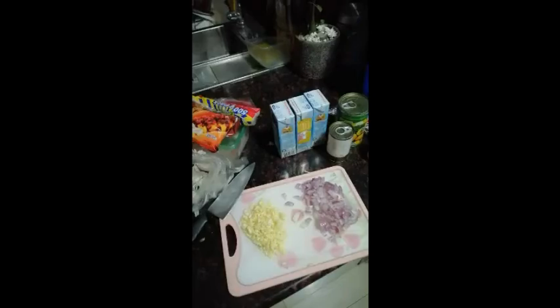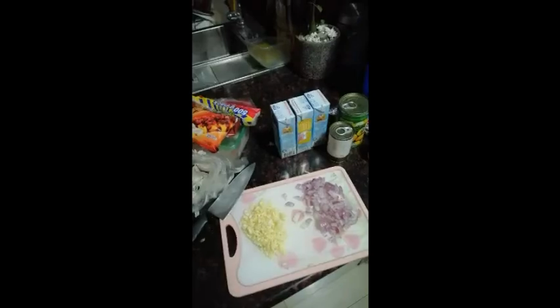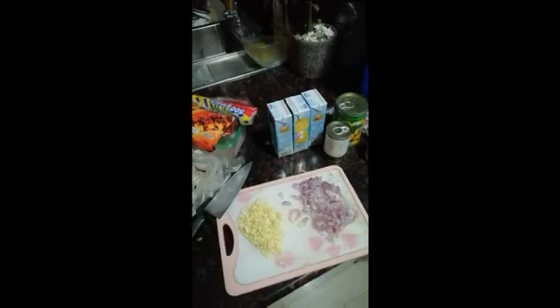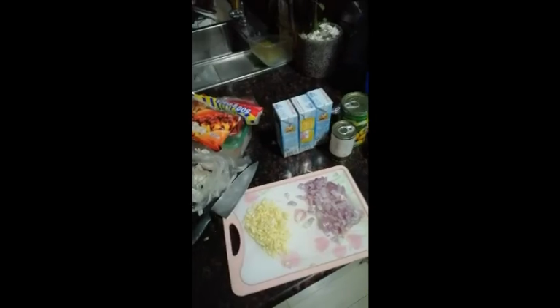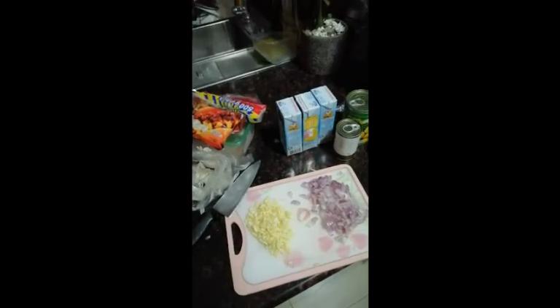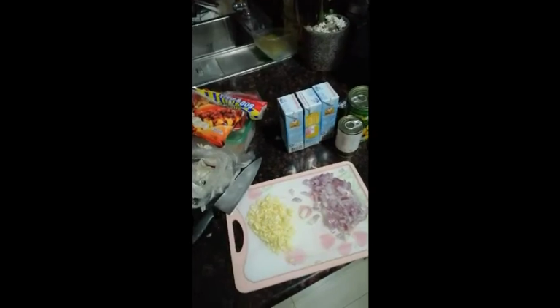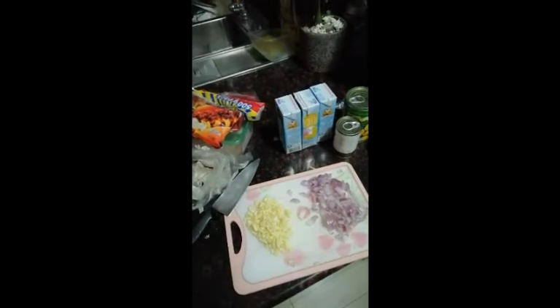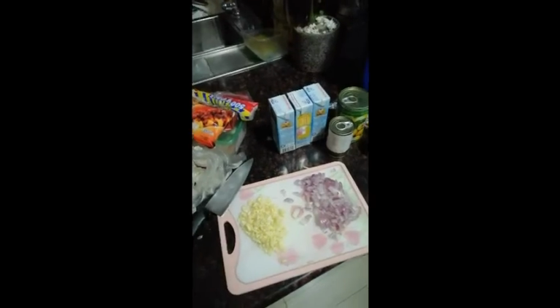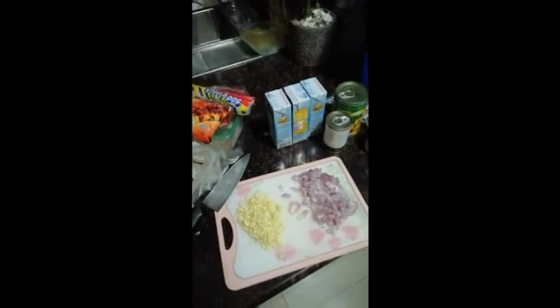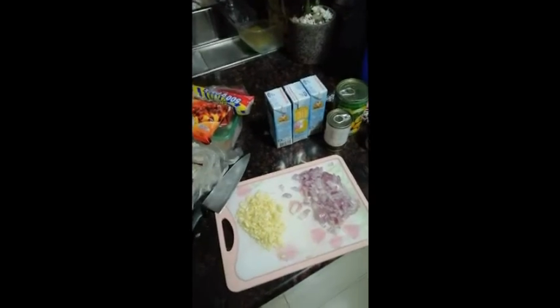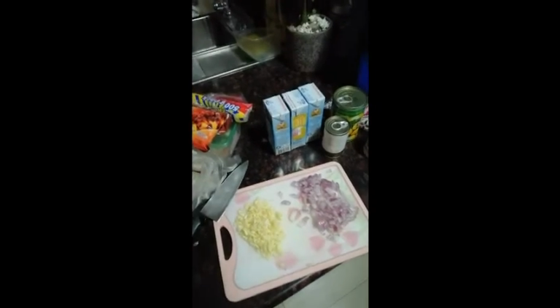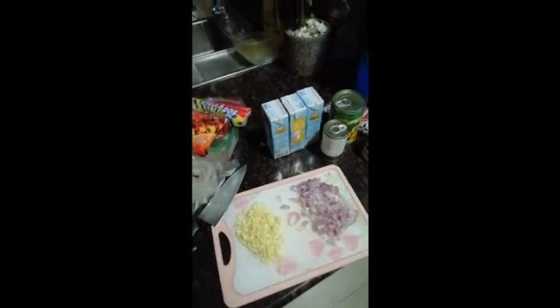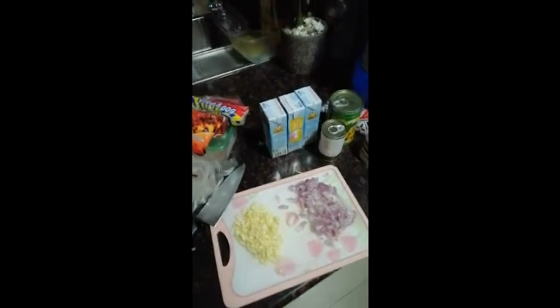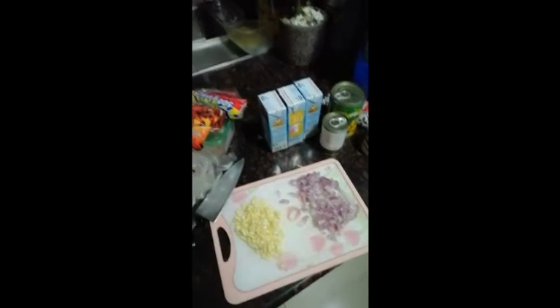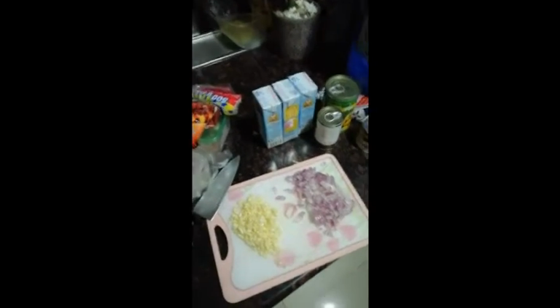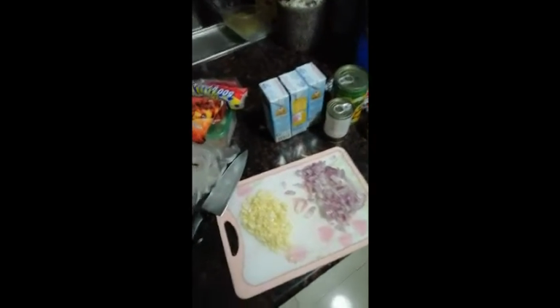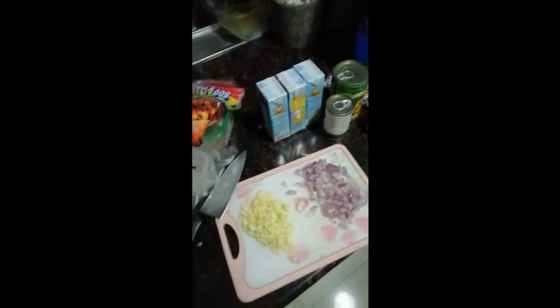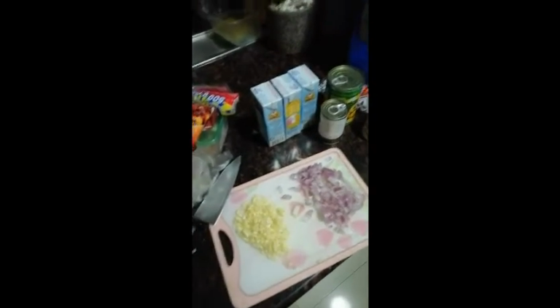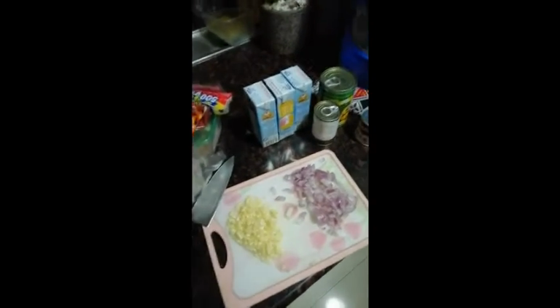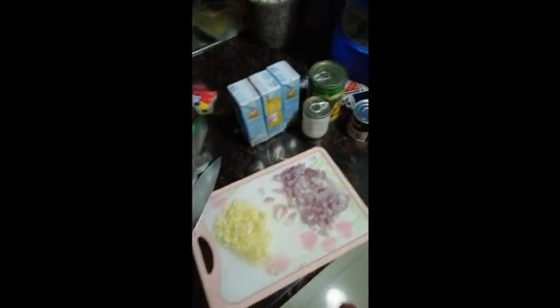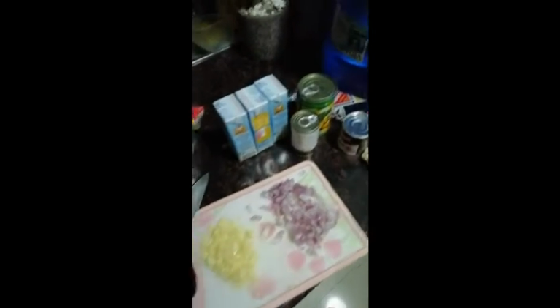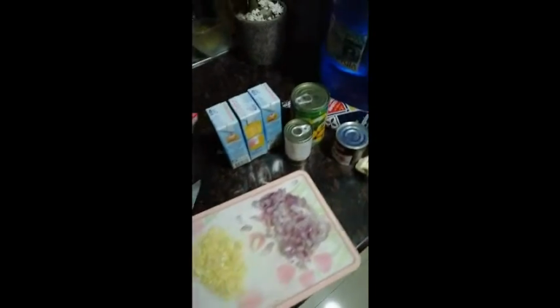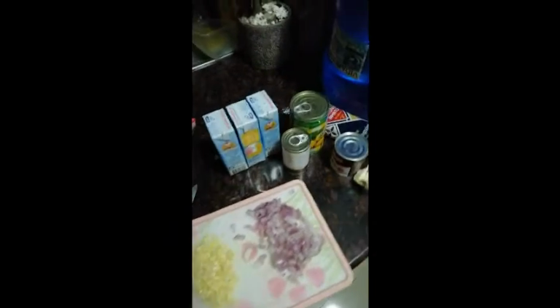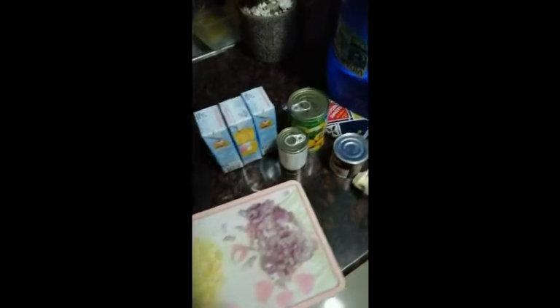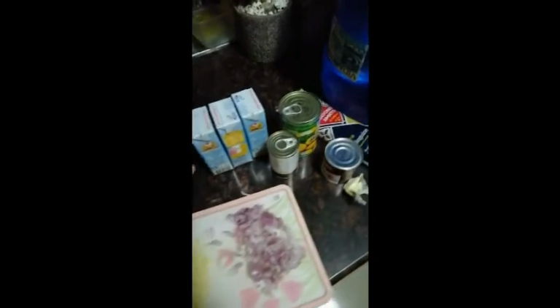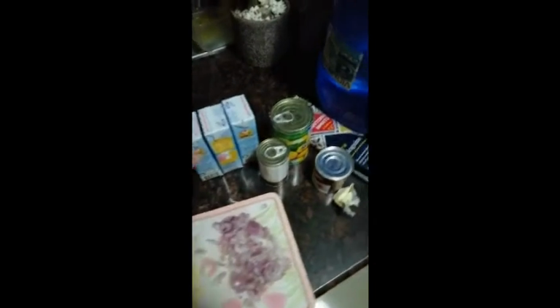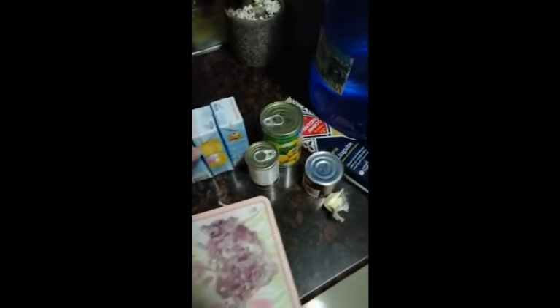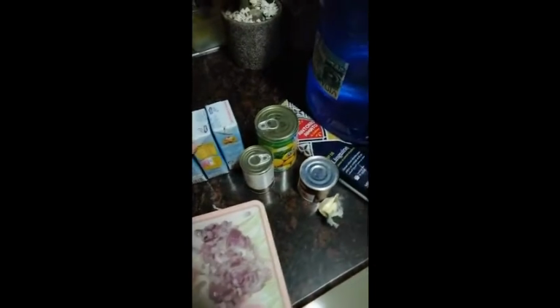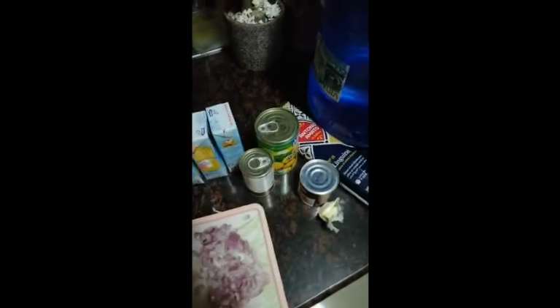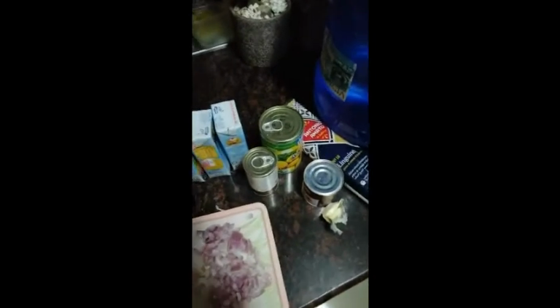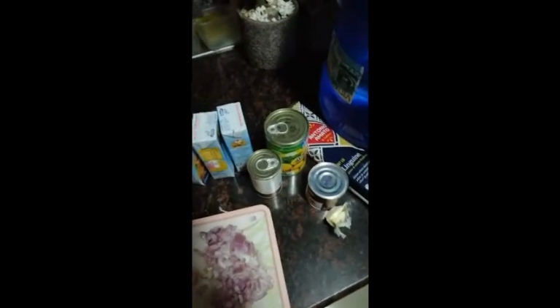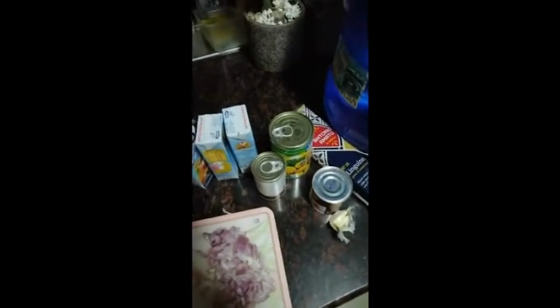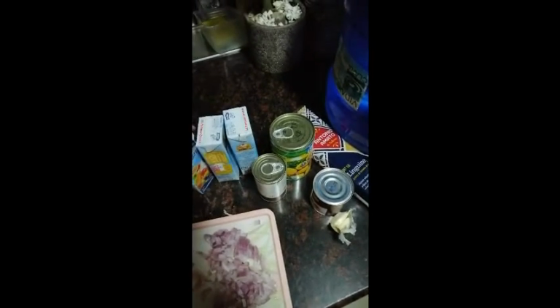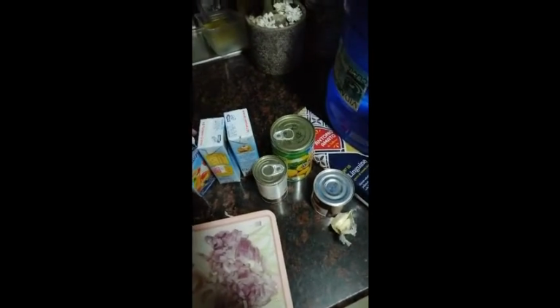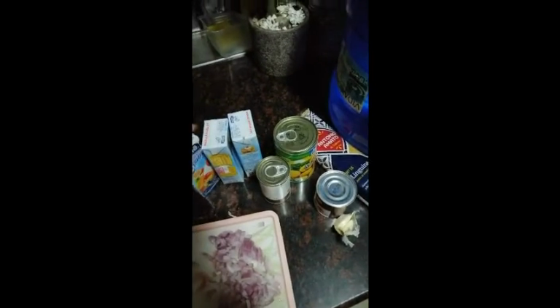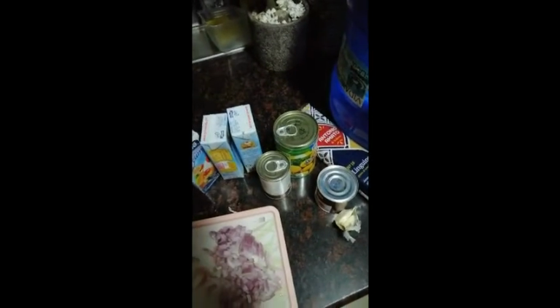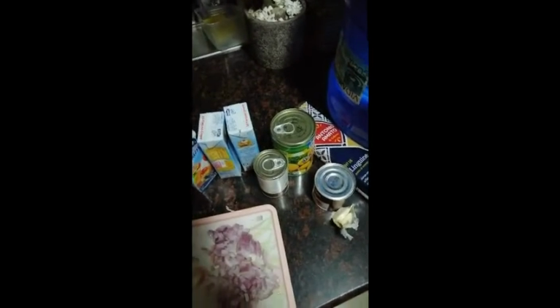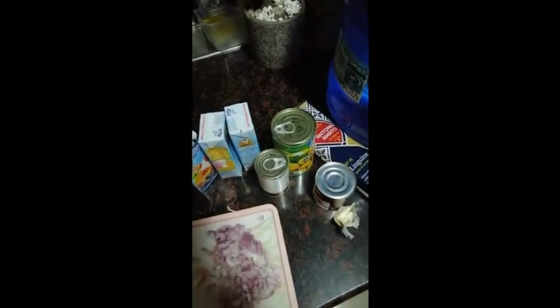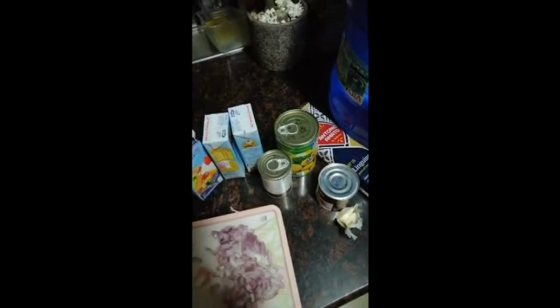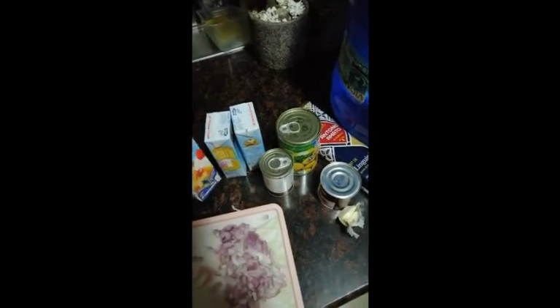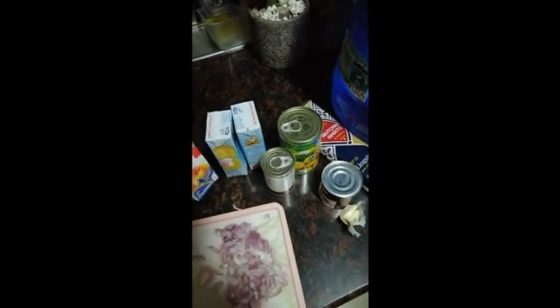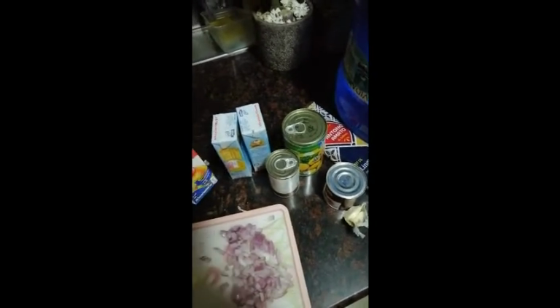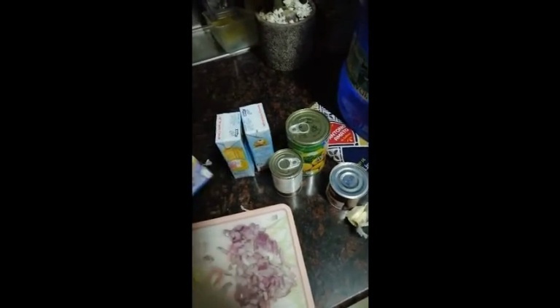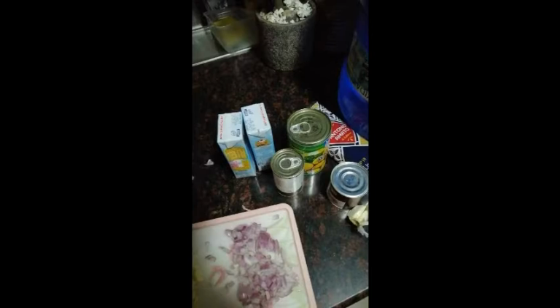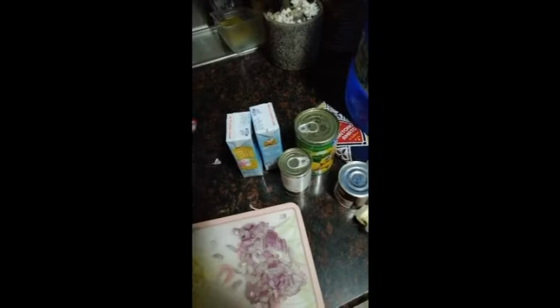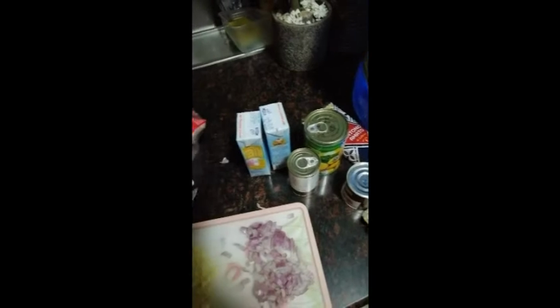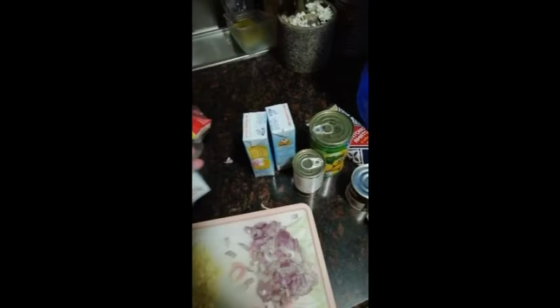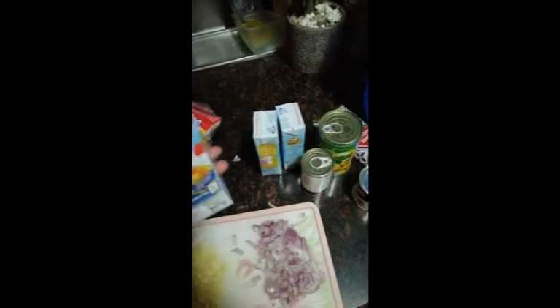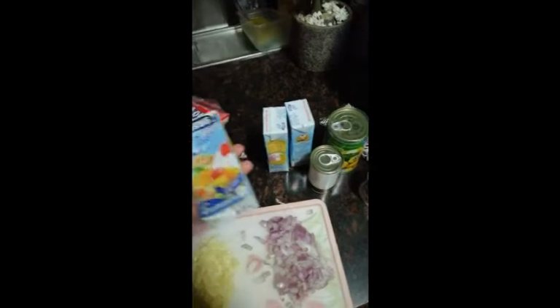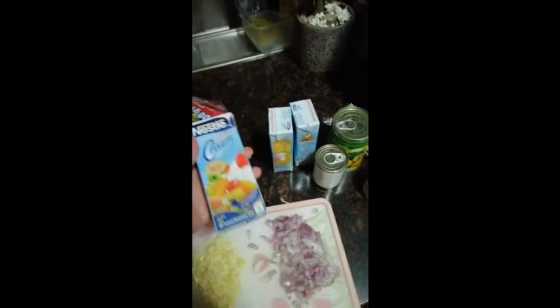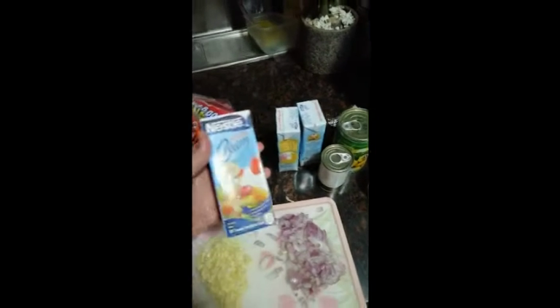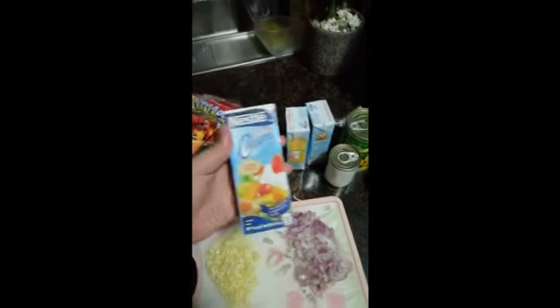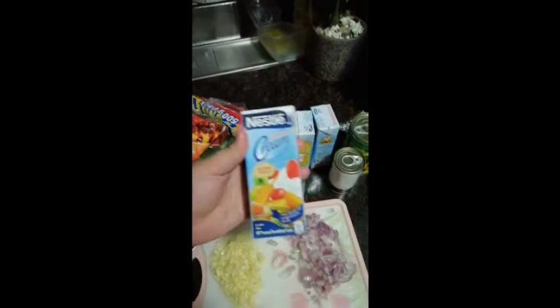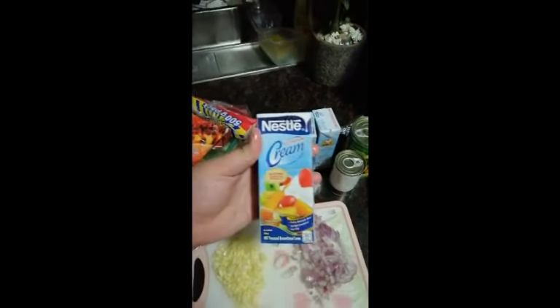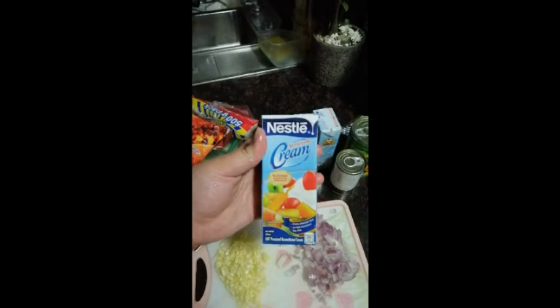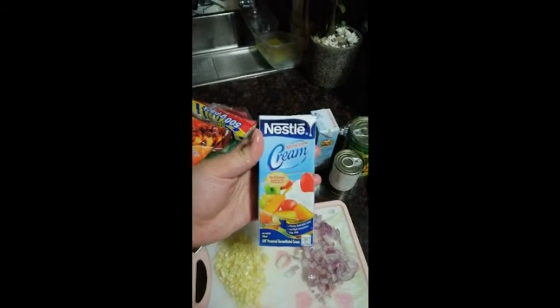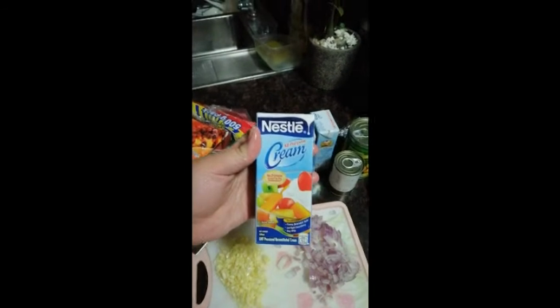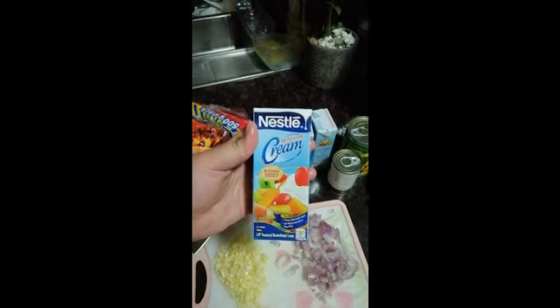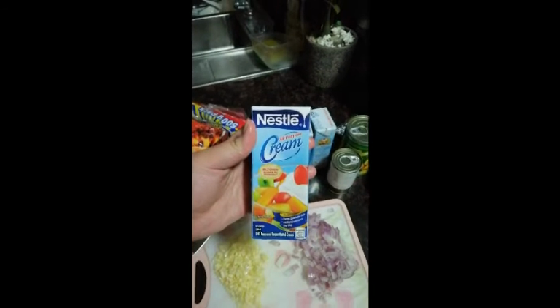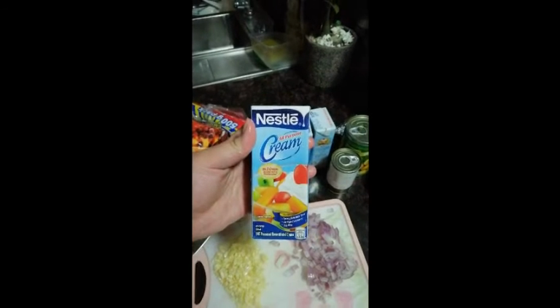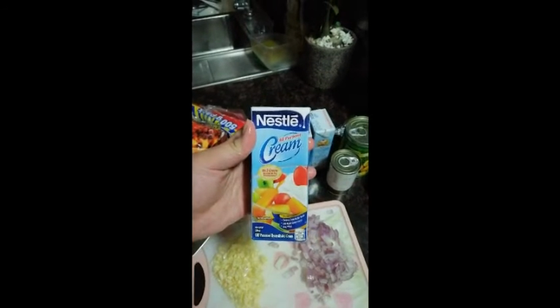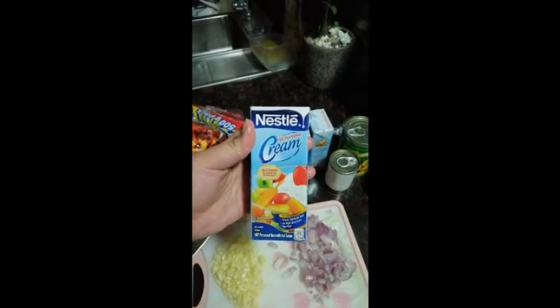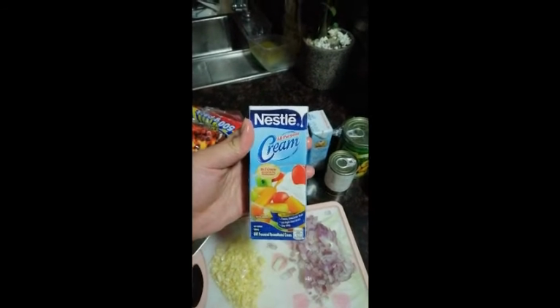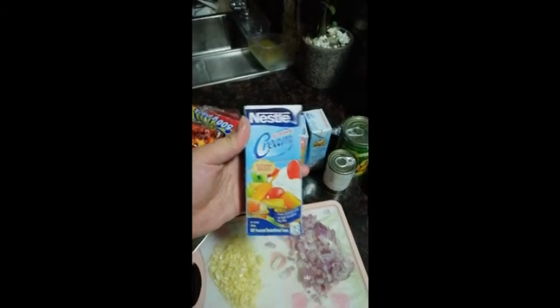Hello guys! Today is Saturday, 6:30 PM. I'm gonna cook carbonara.